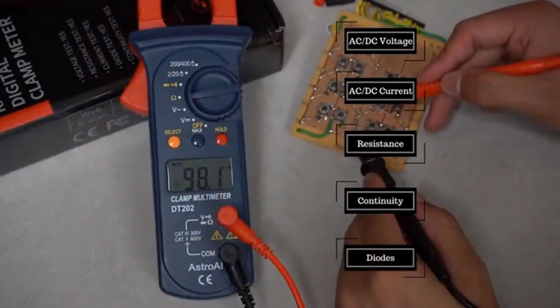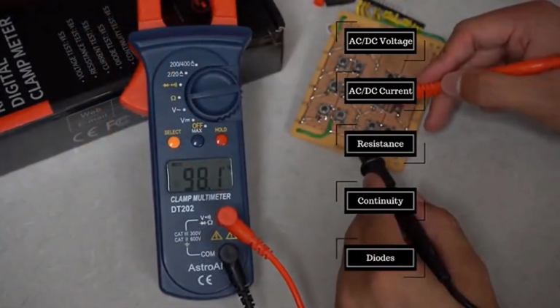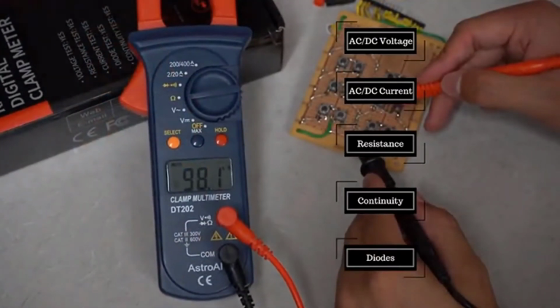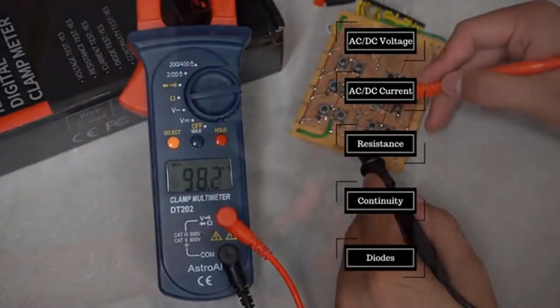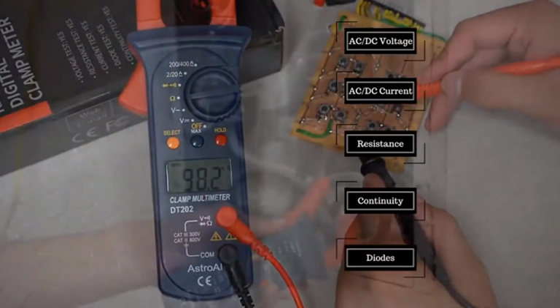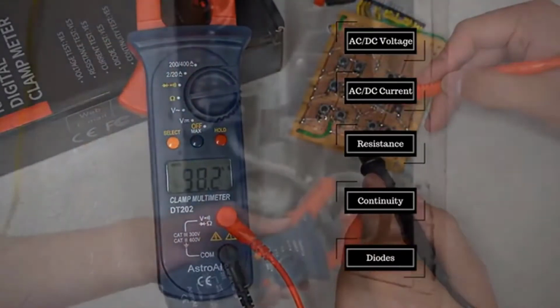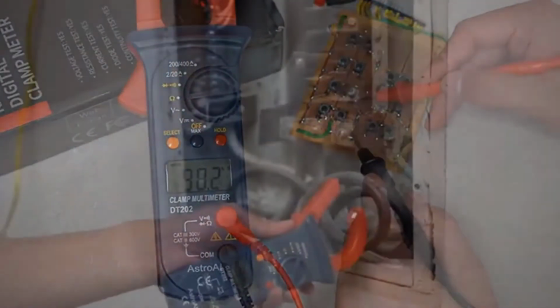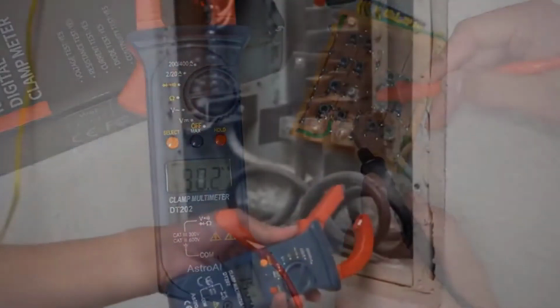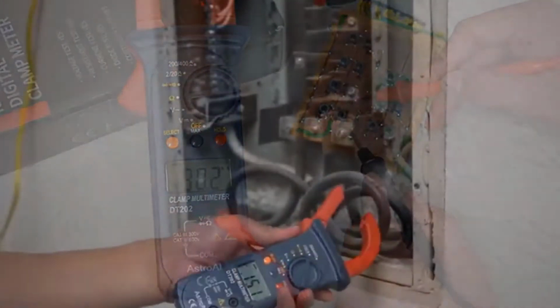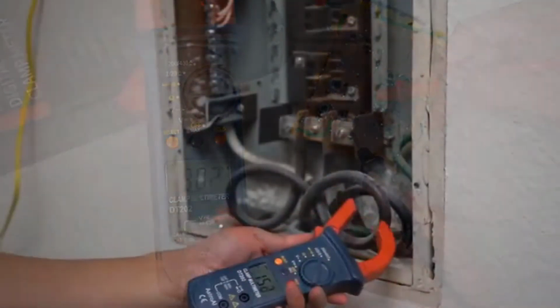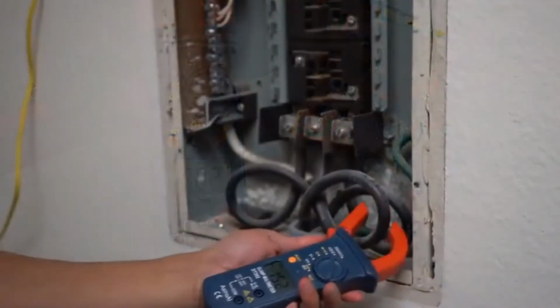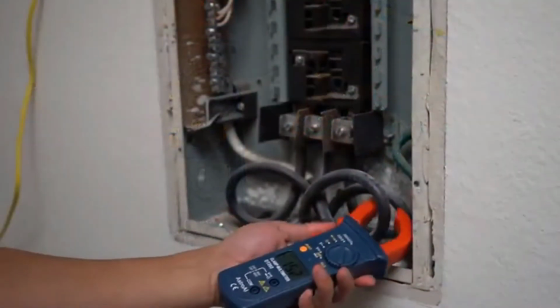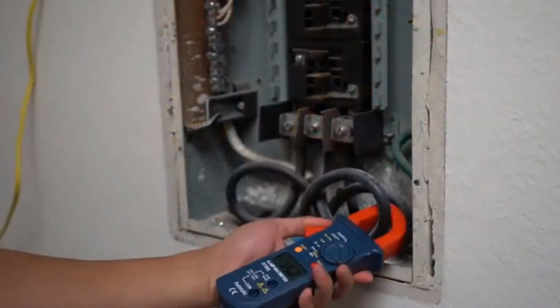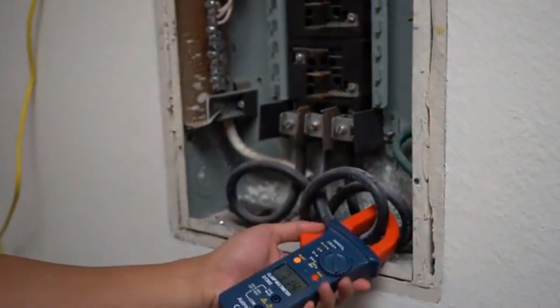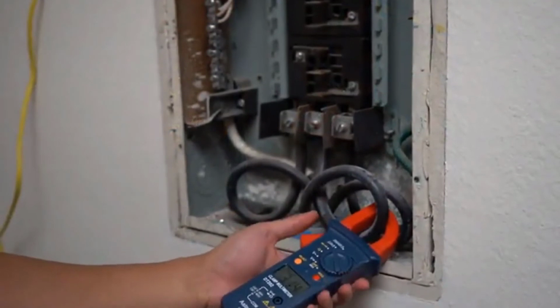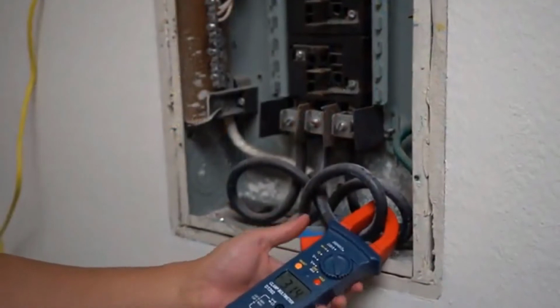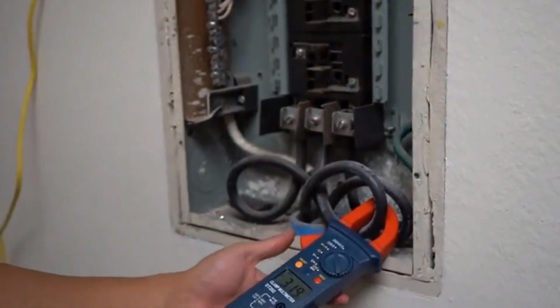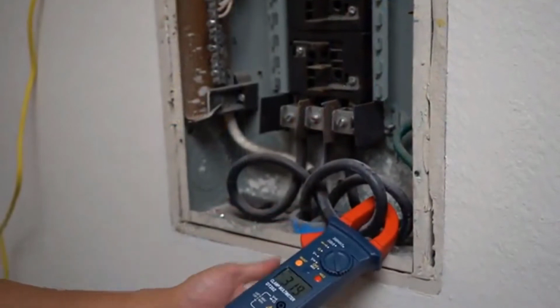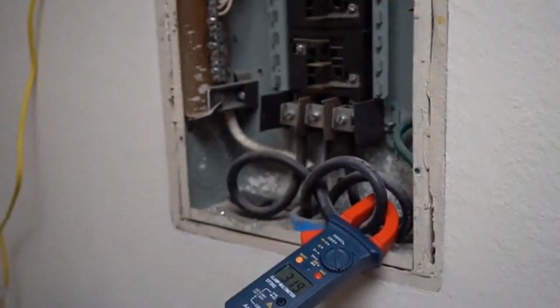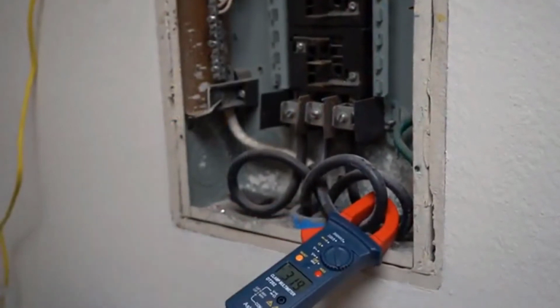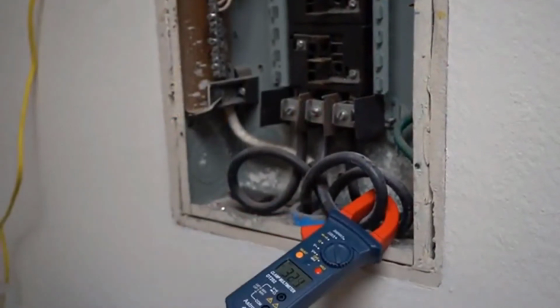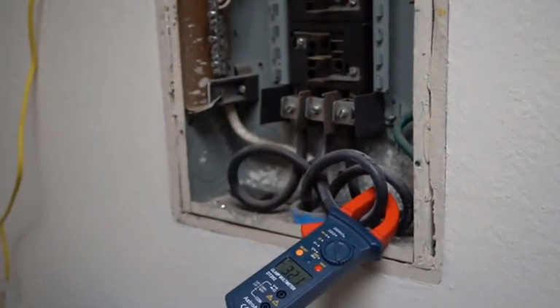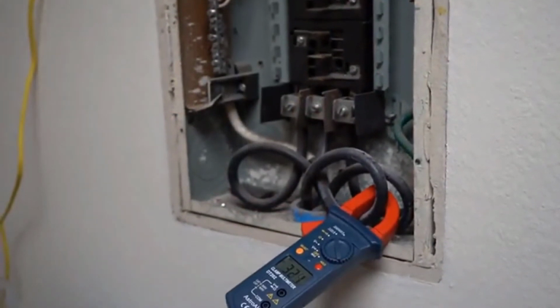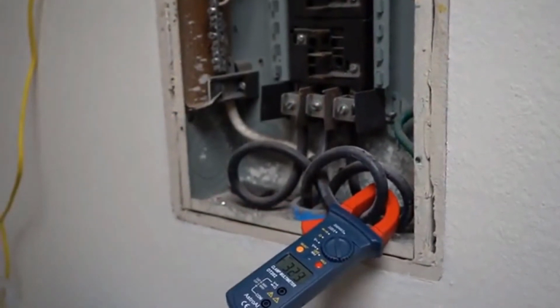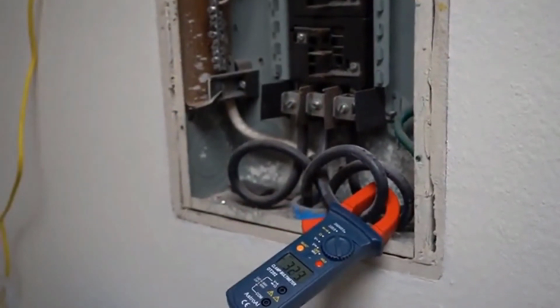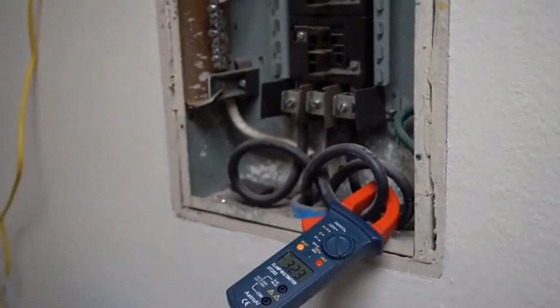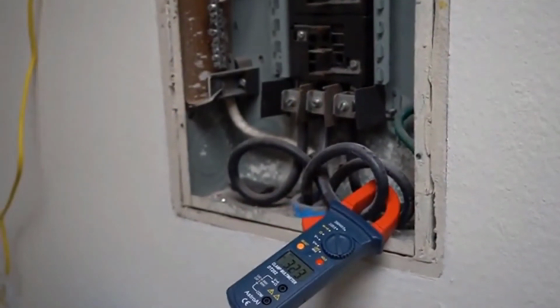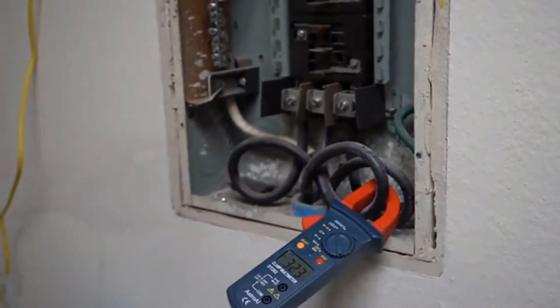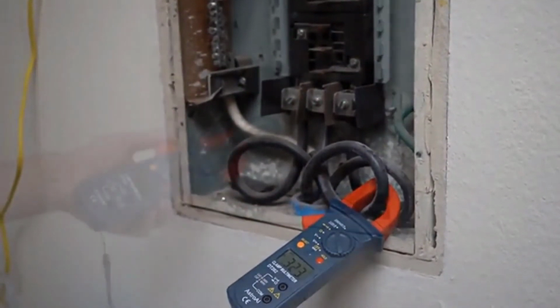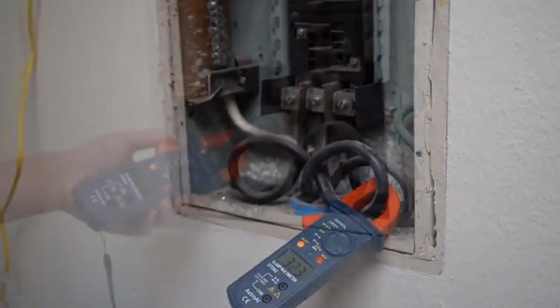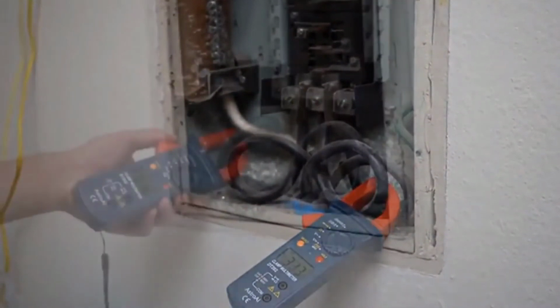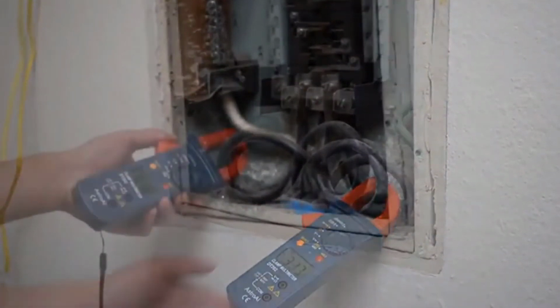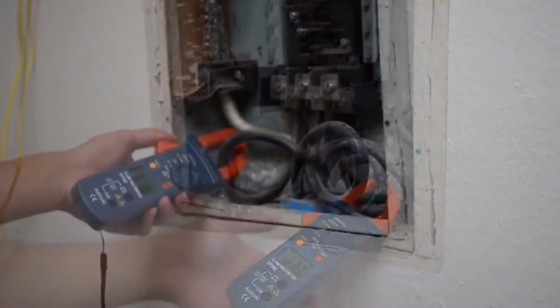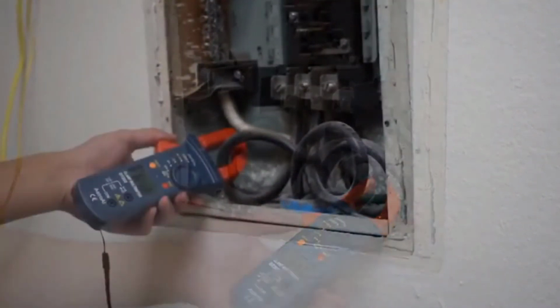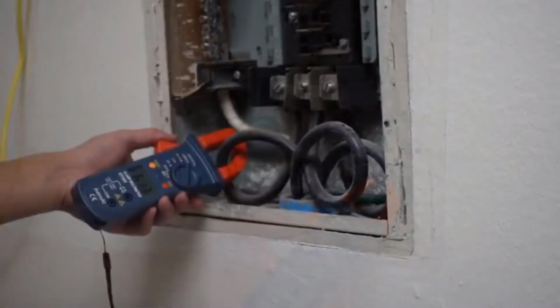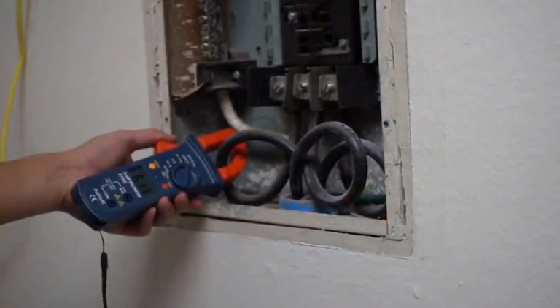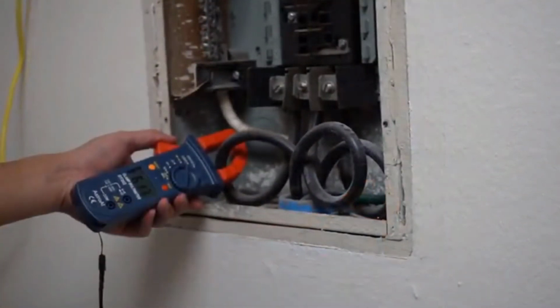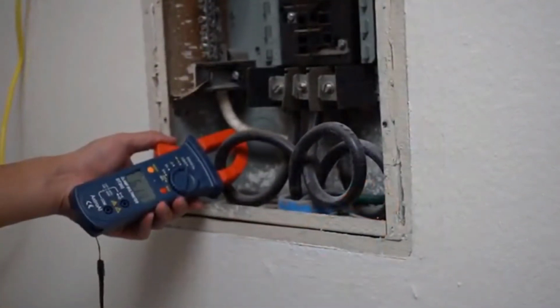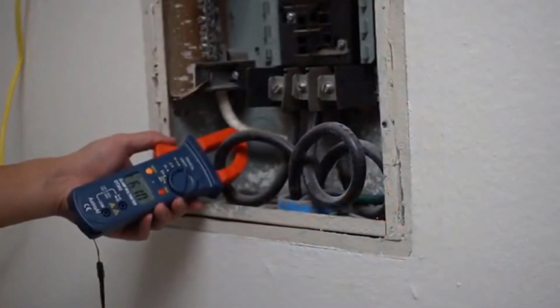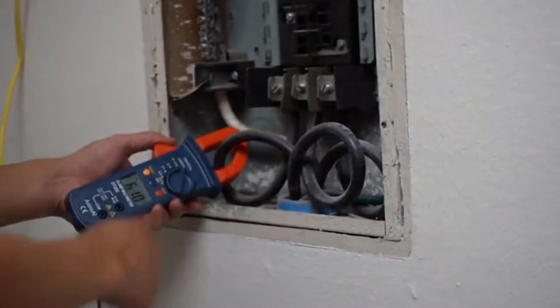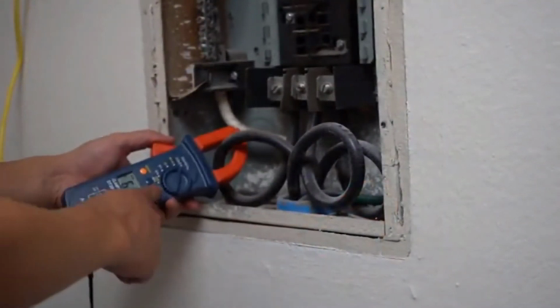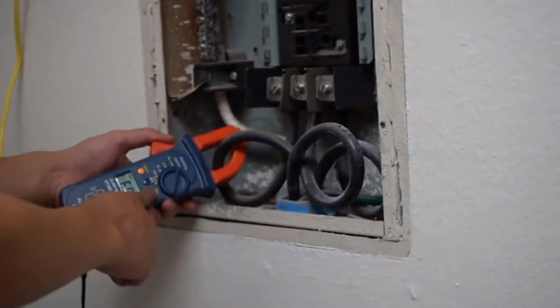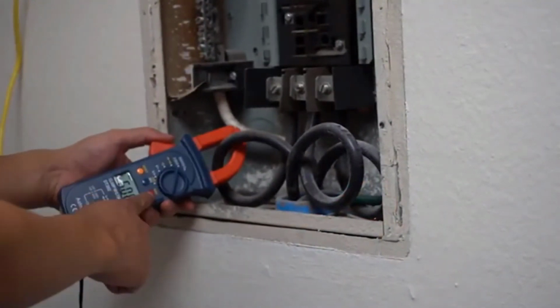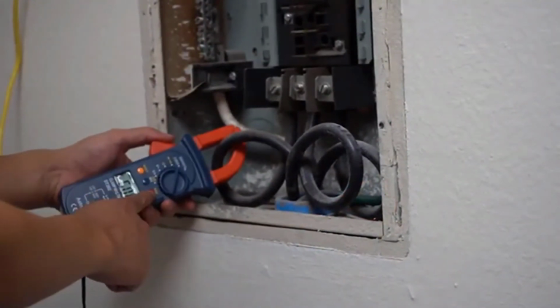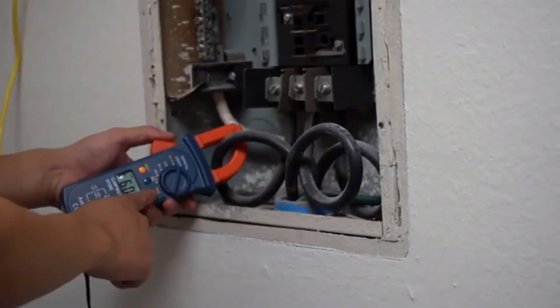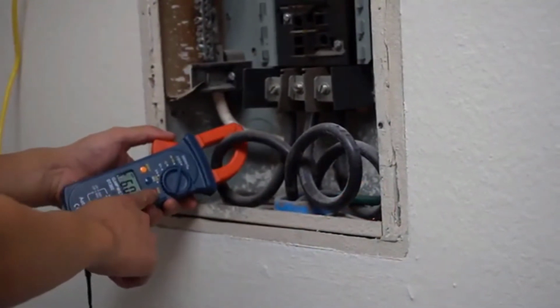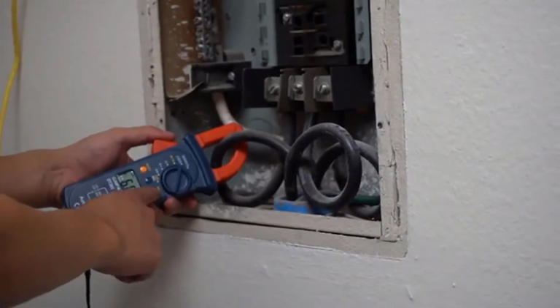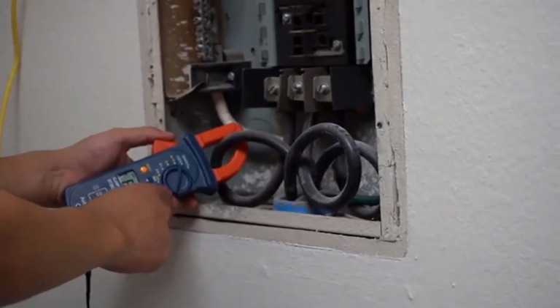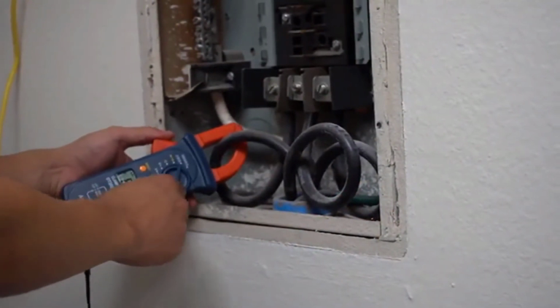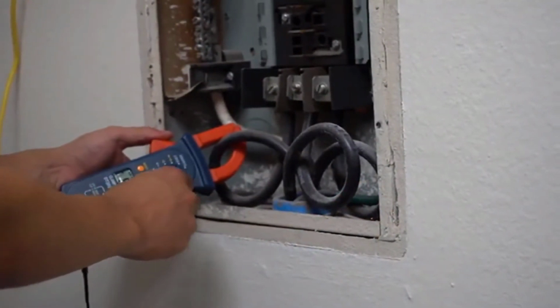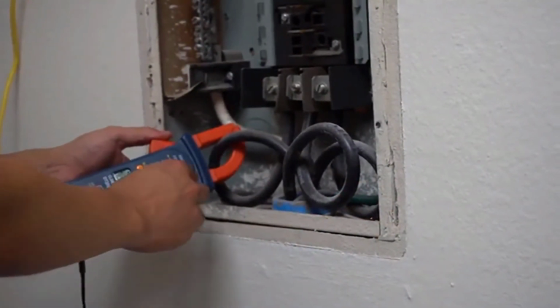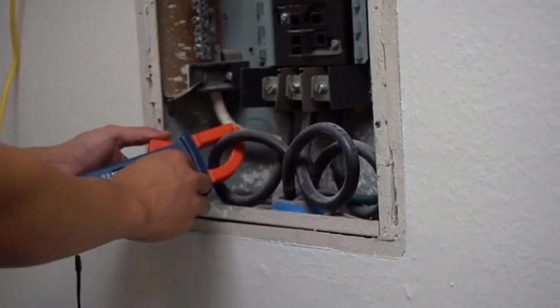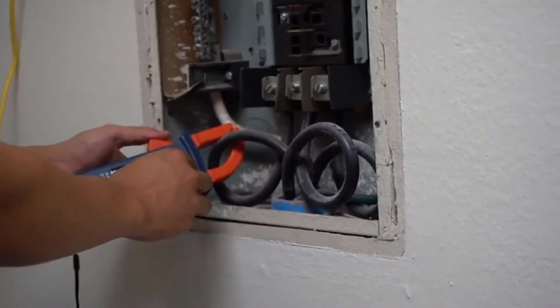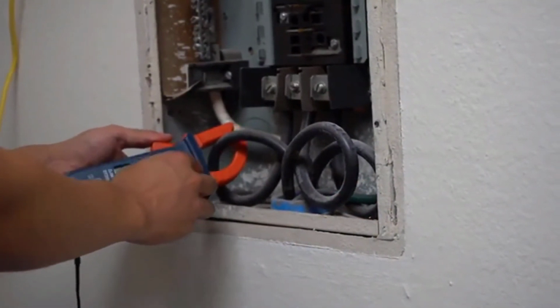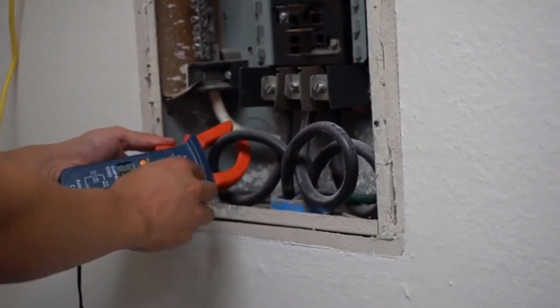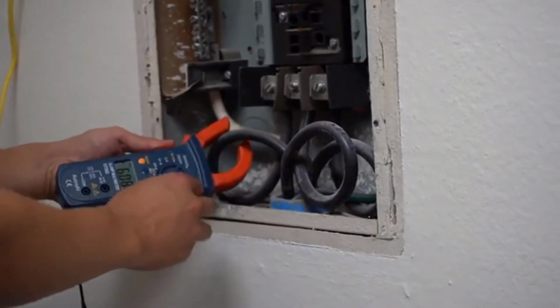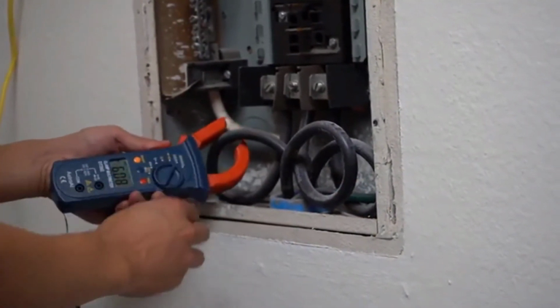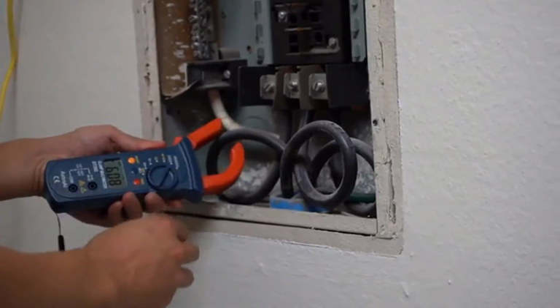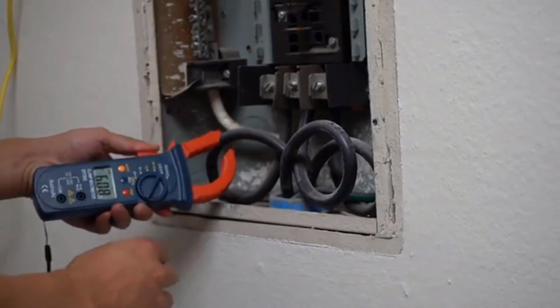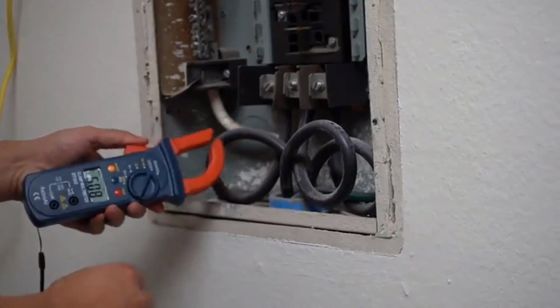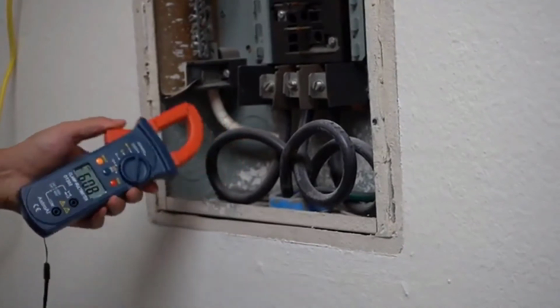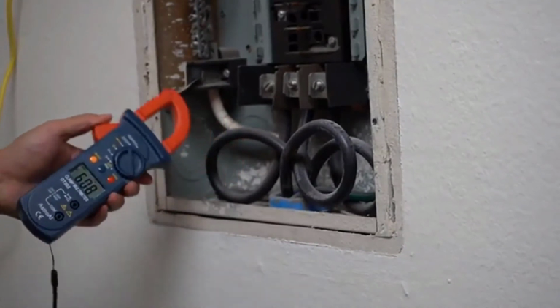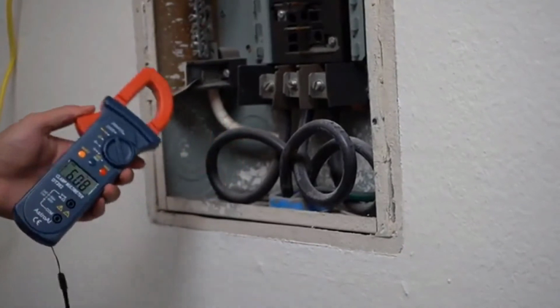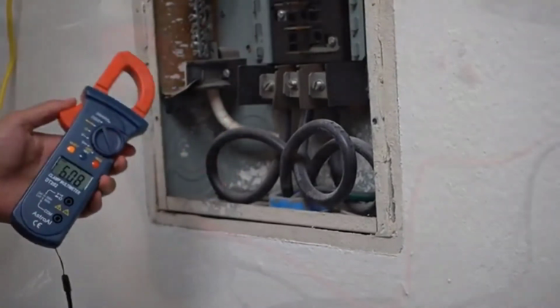The clamp feature on this multimeter allows you to test AC current without needing to physically touch a live wire or conductor for maximum safety.